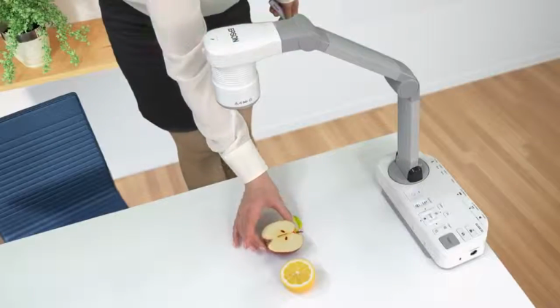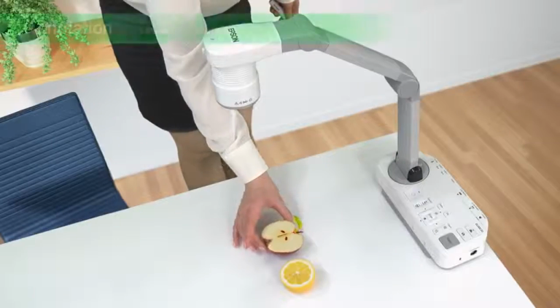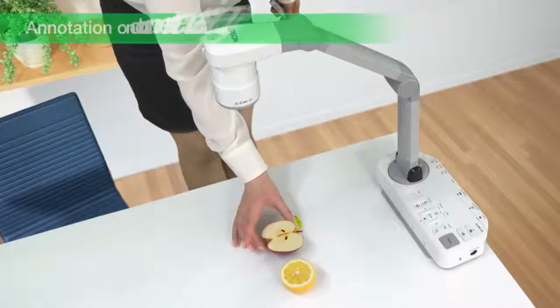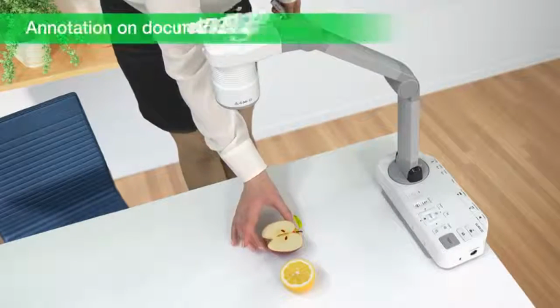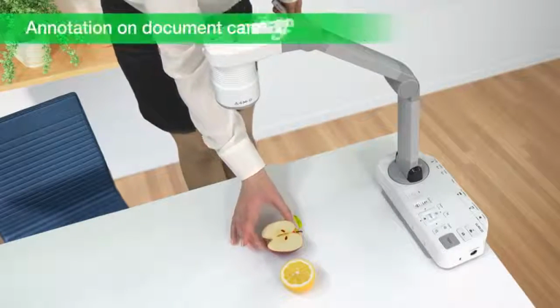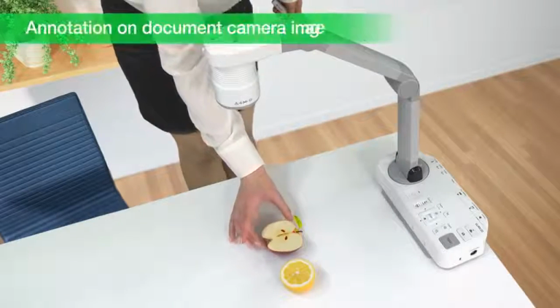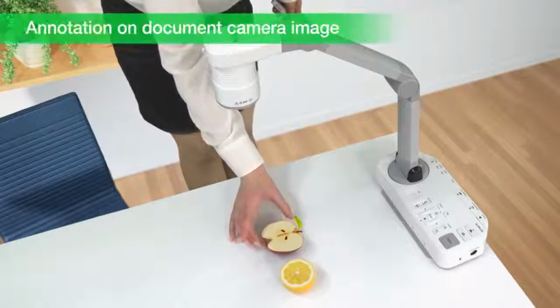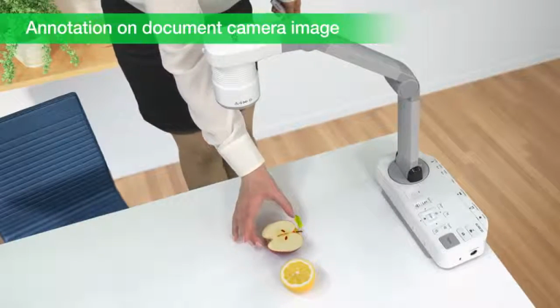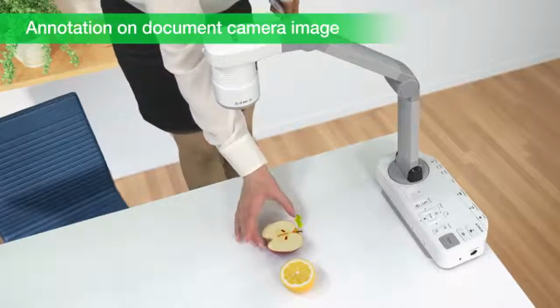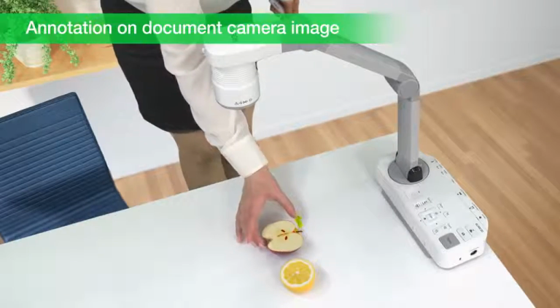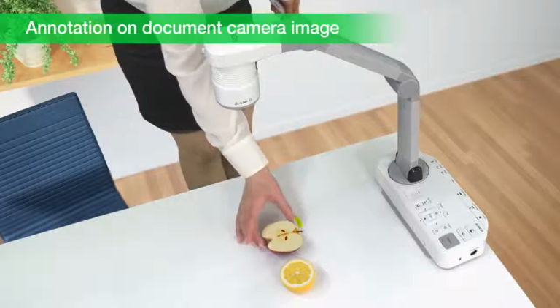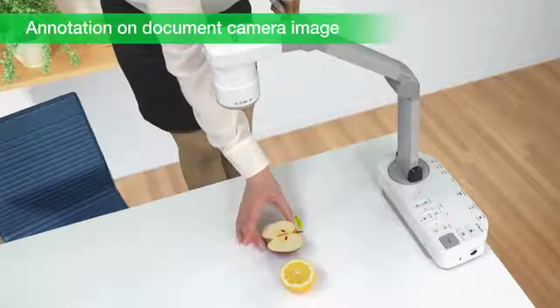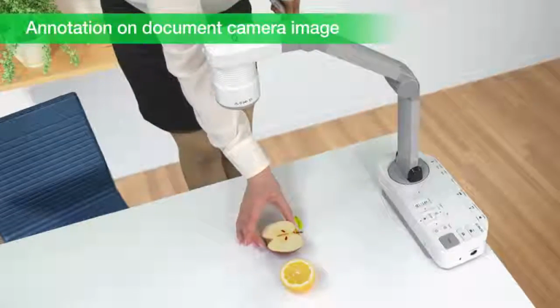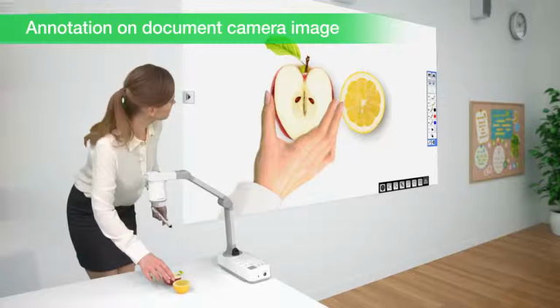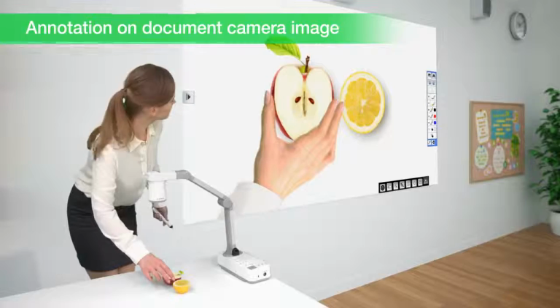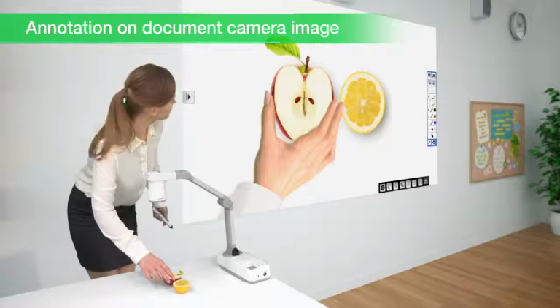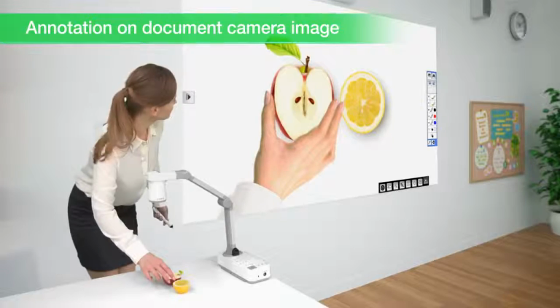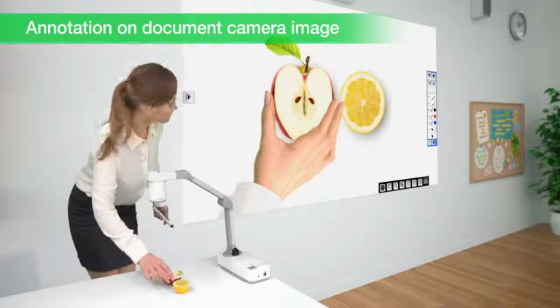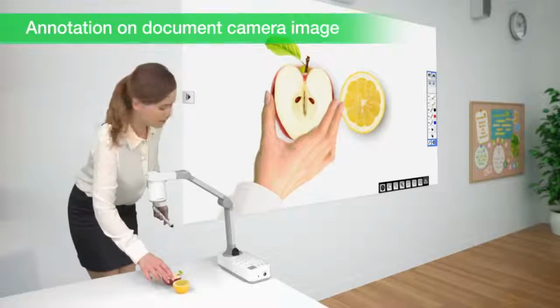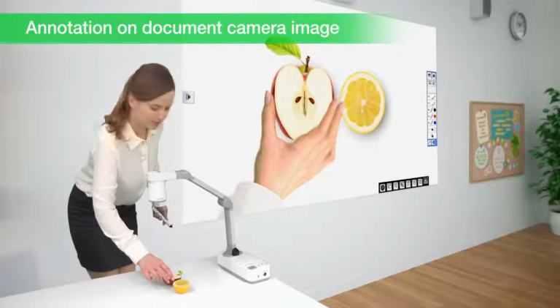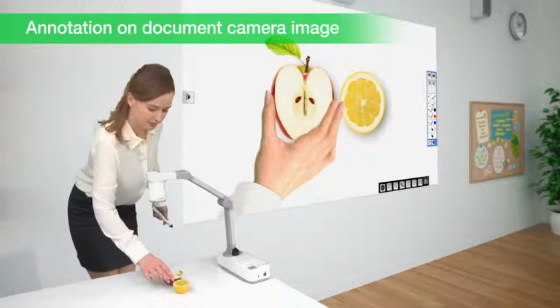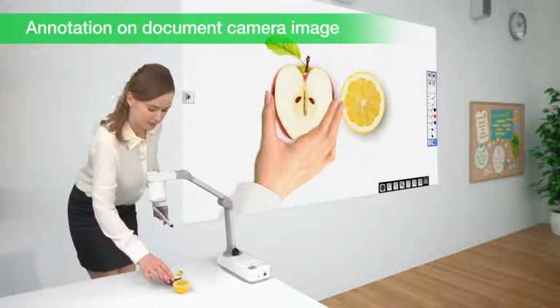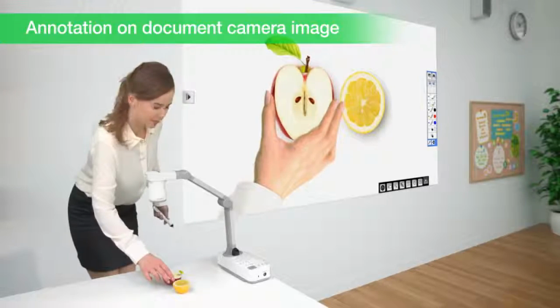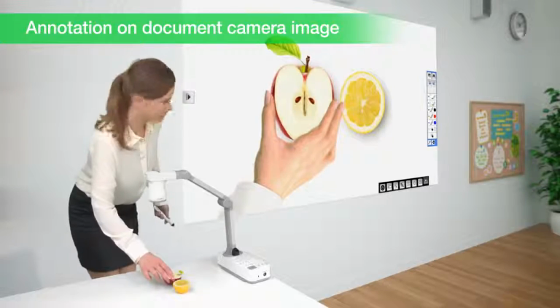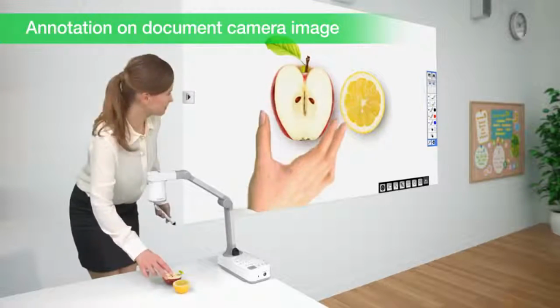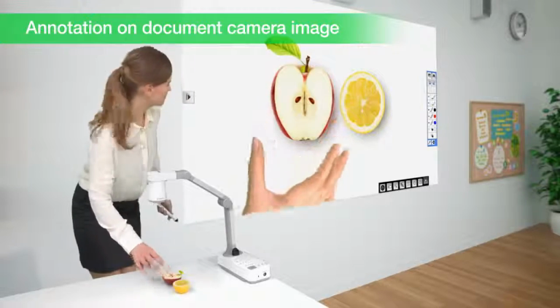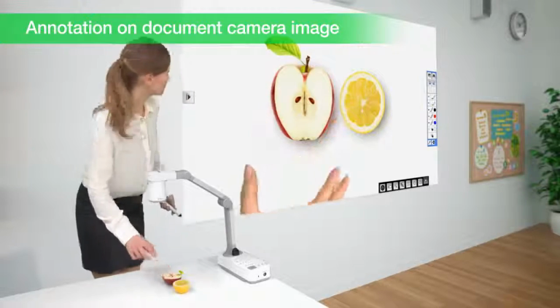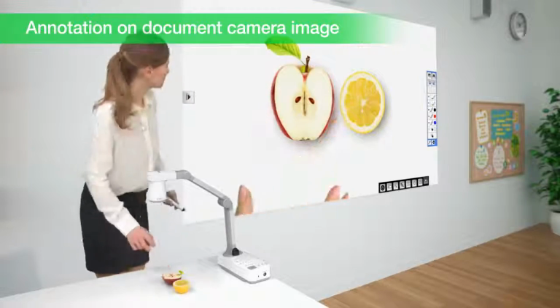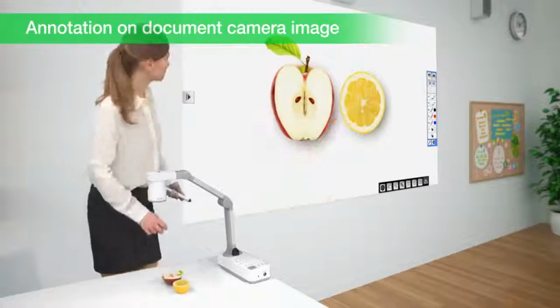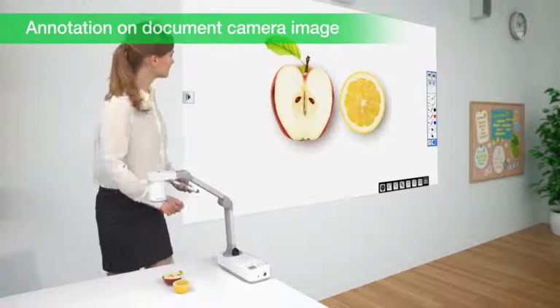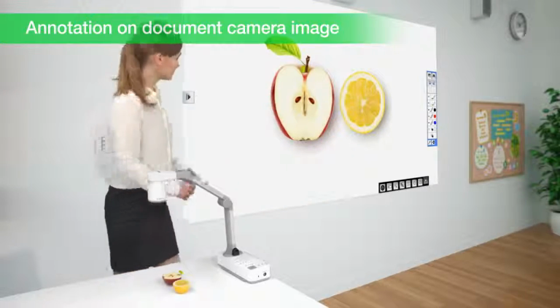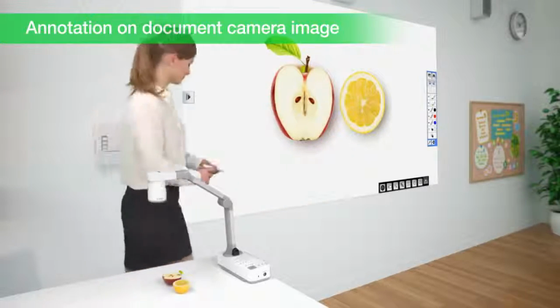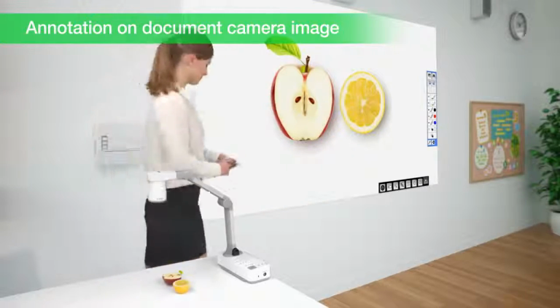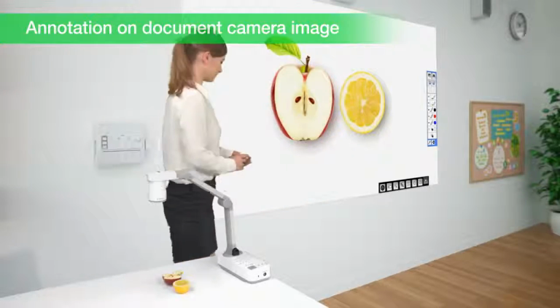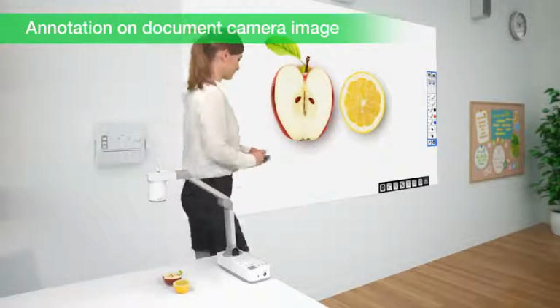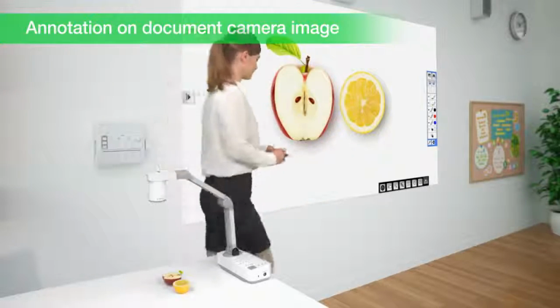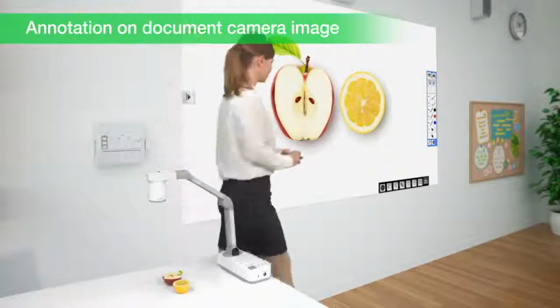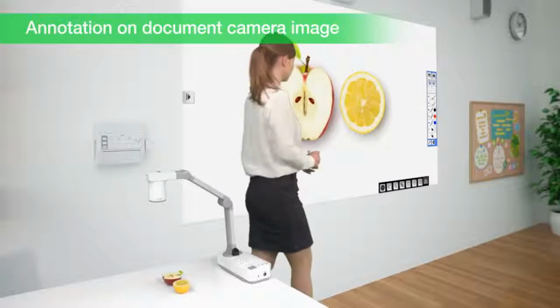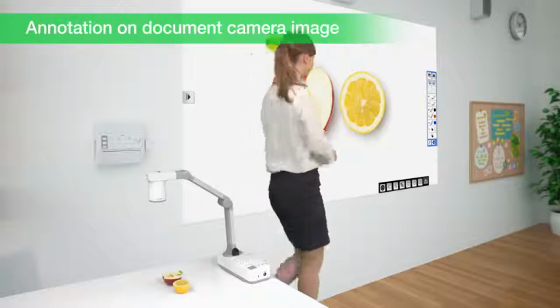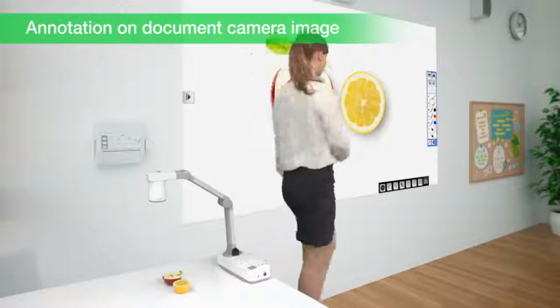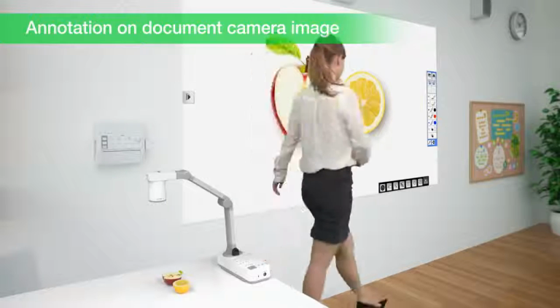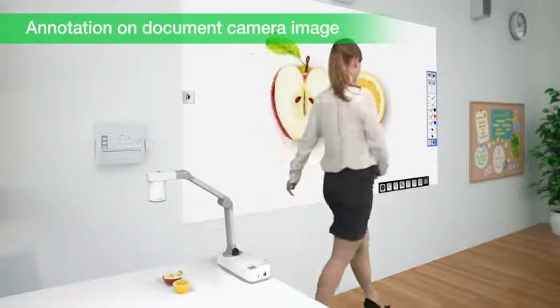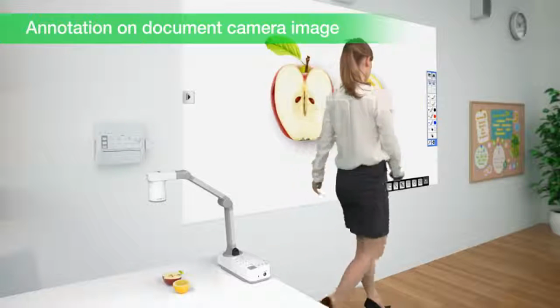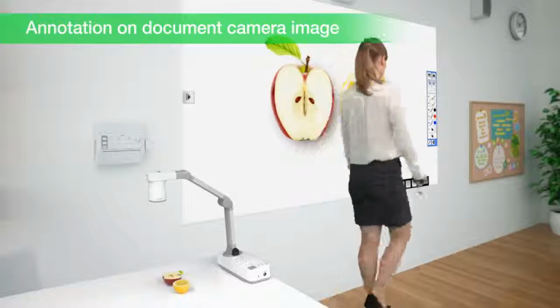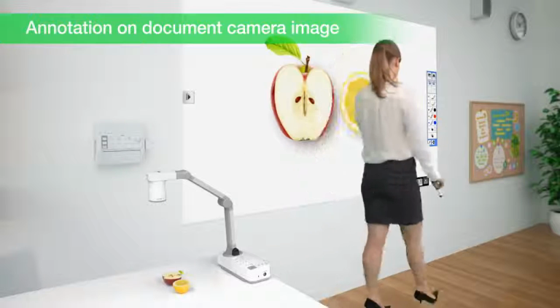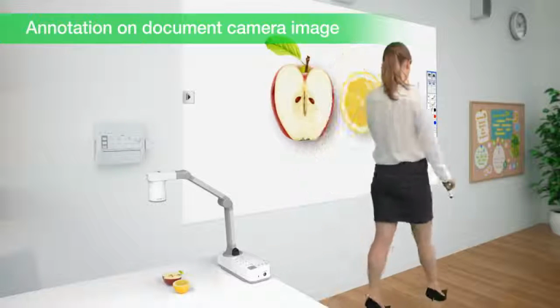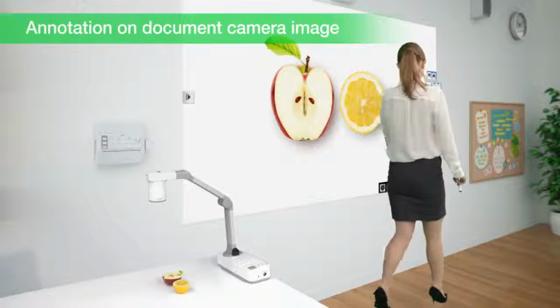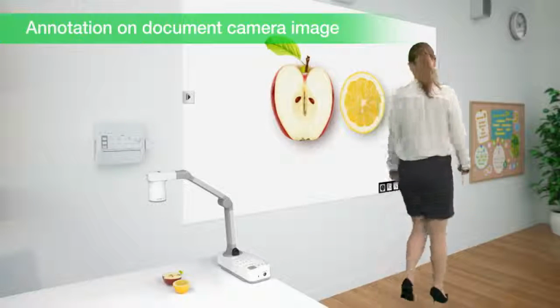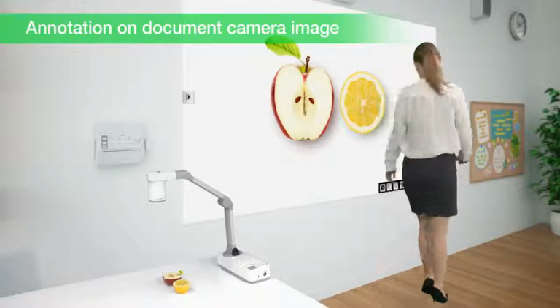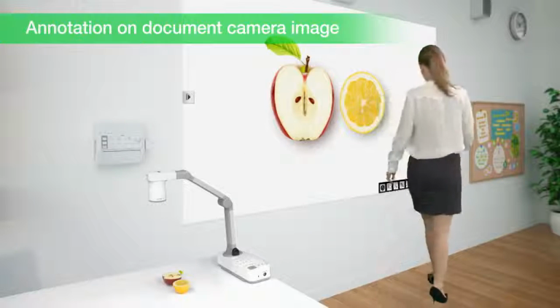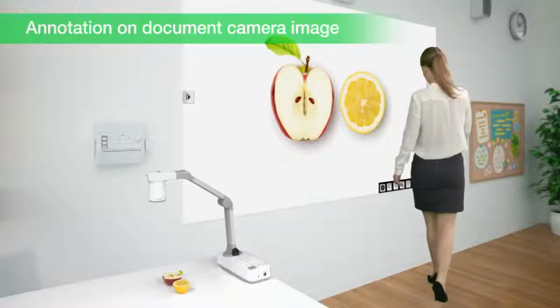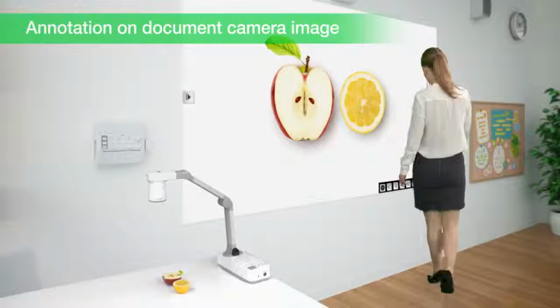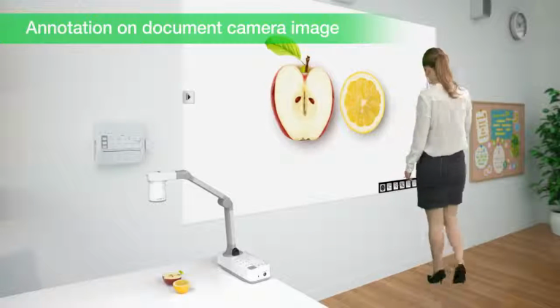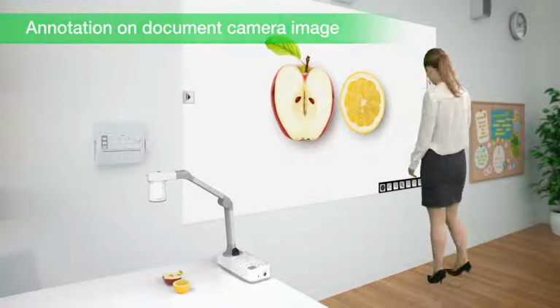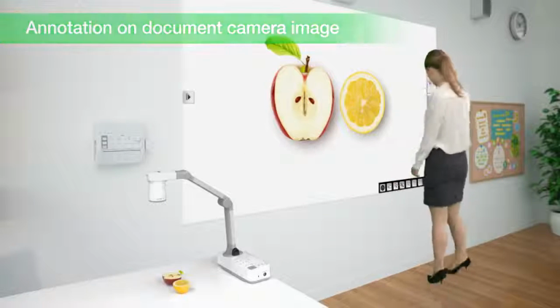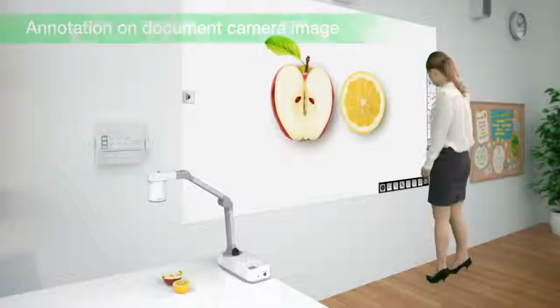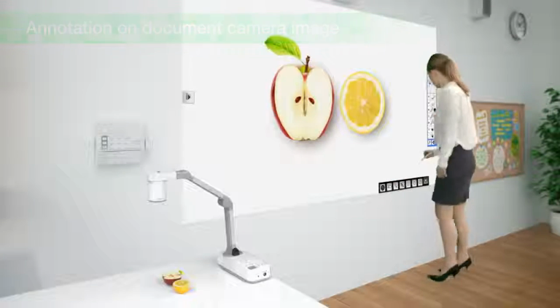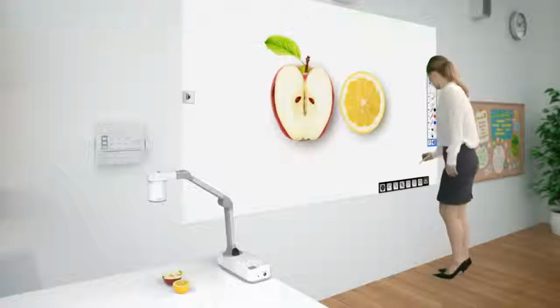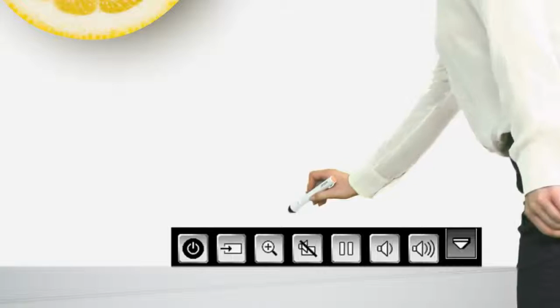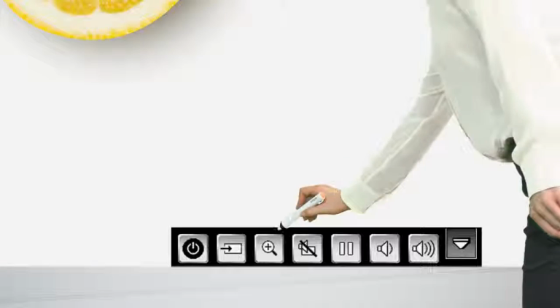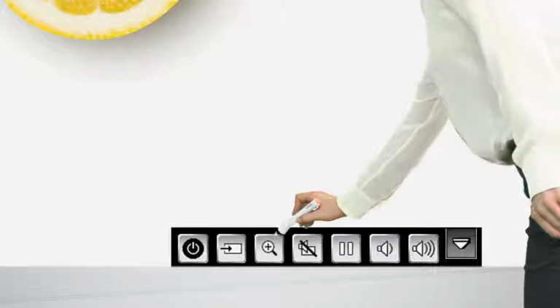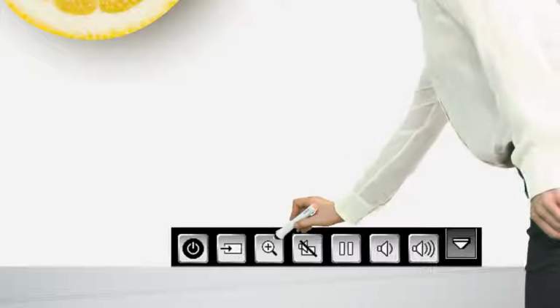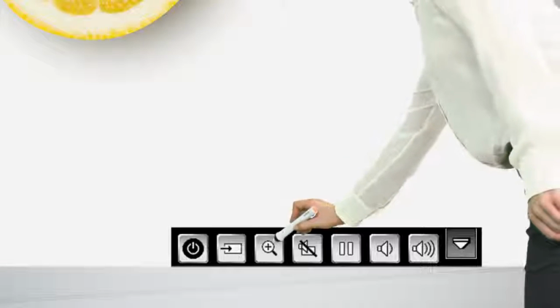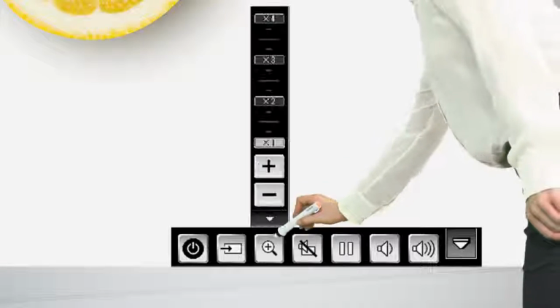Even when there's no PC connected, you can annotate on the projected images from various input sources like a document camera.